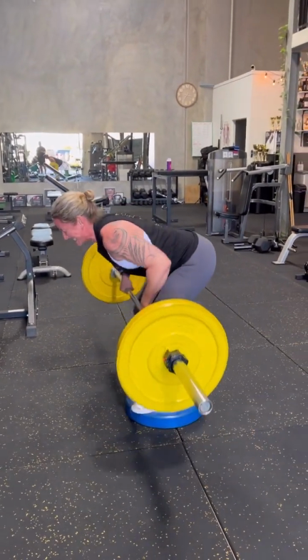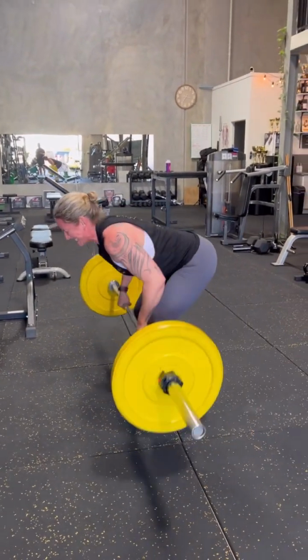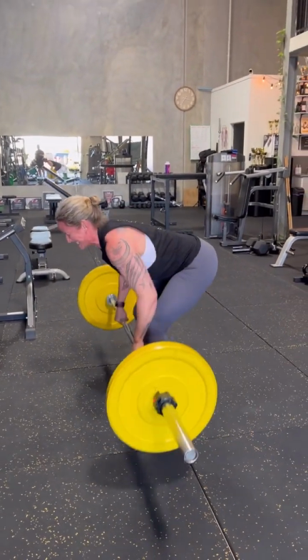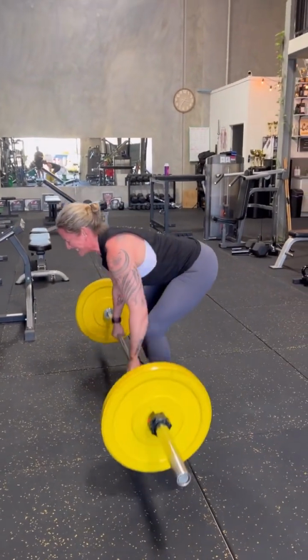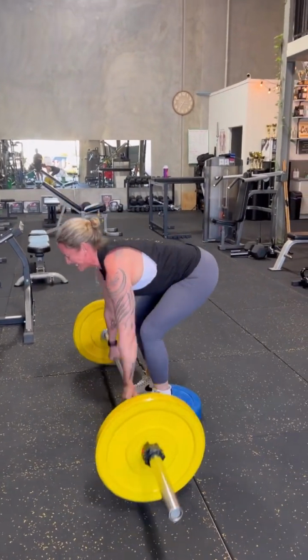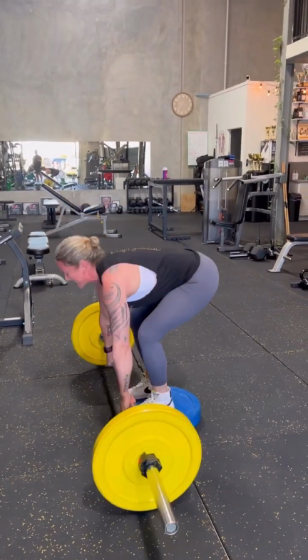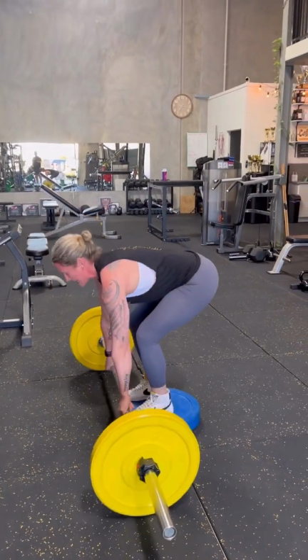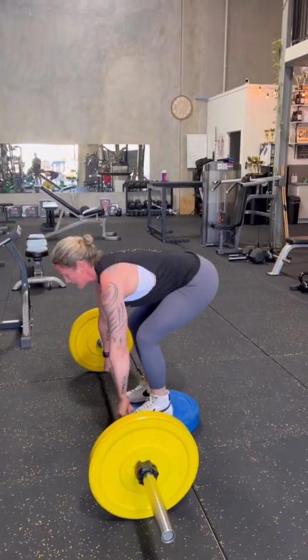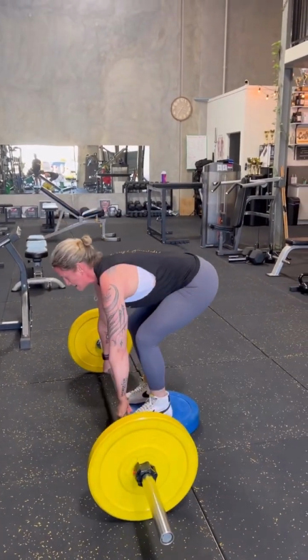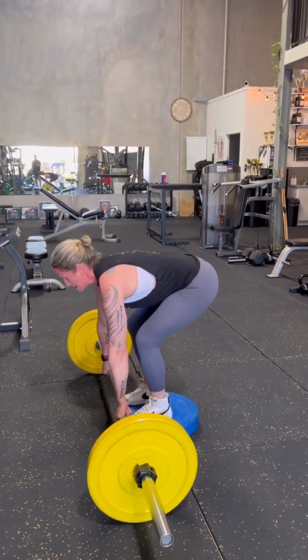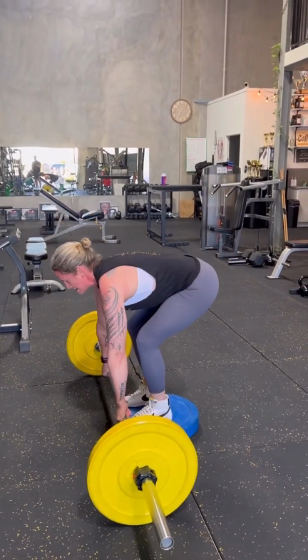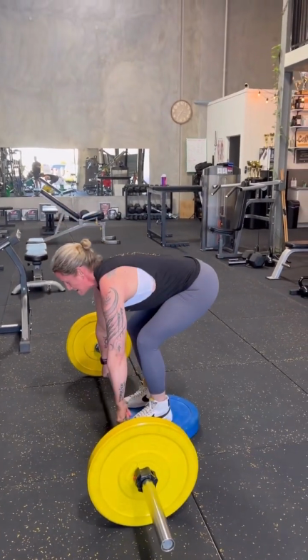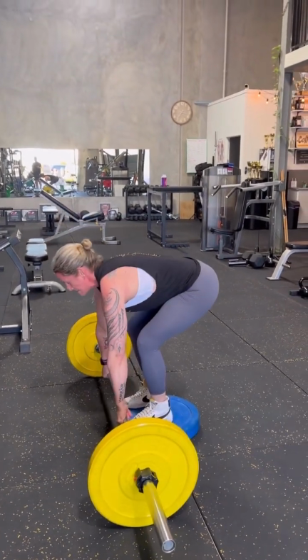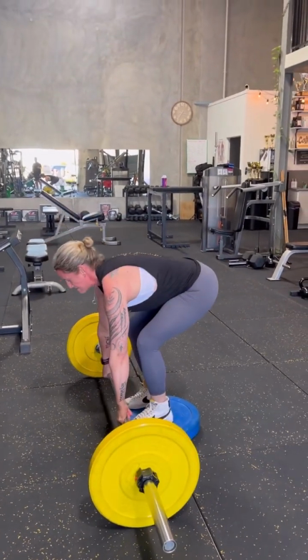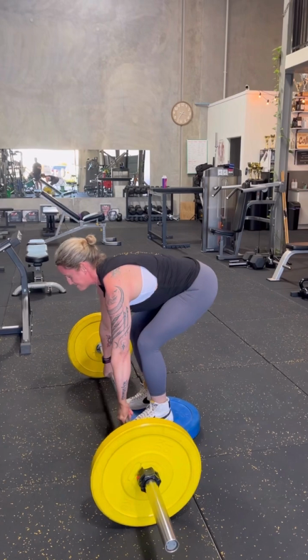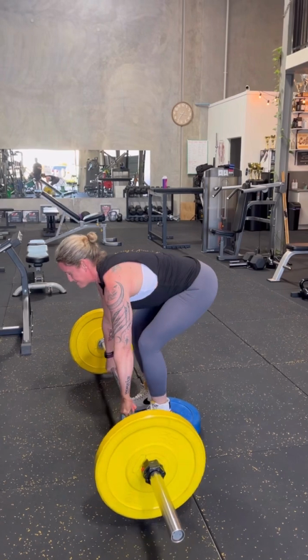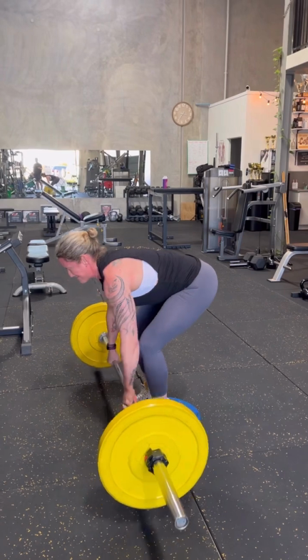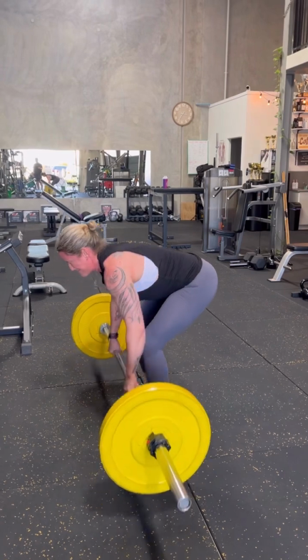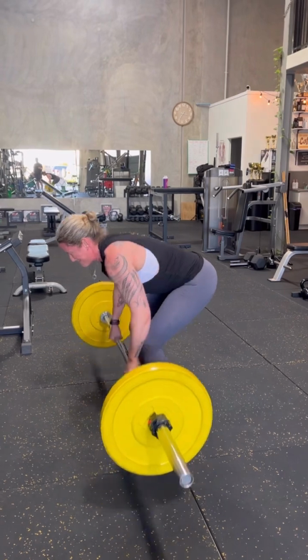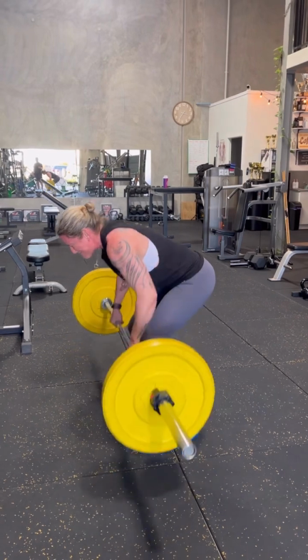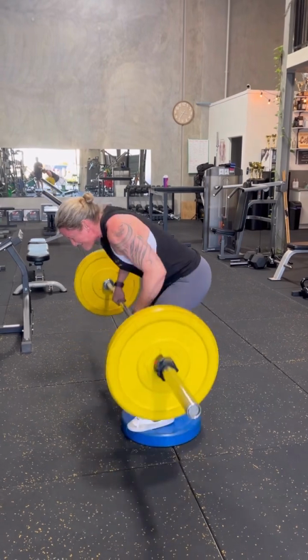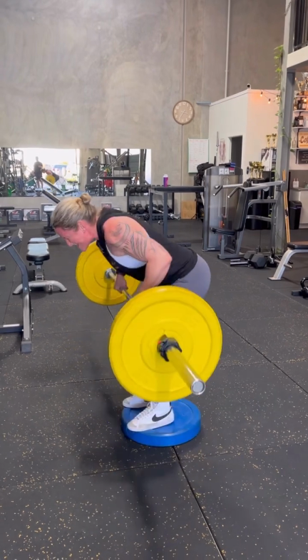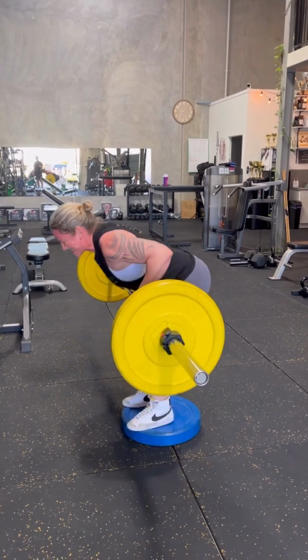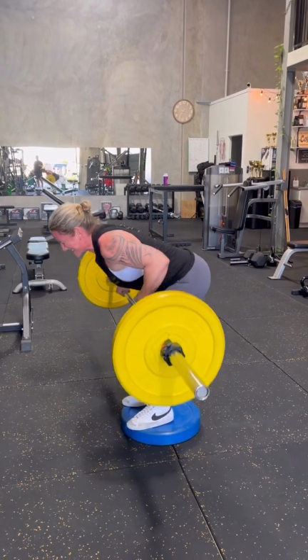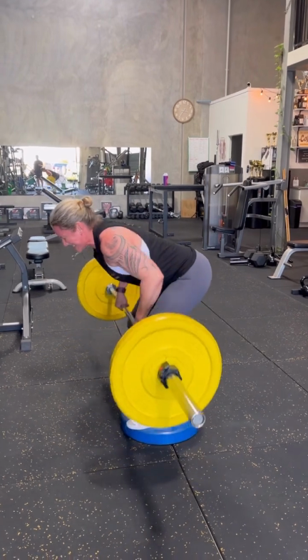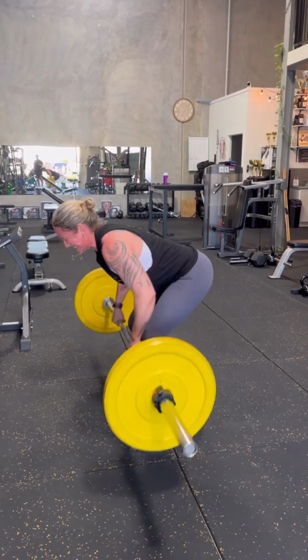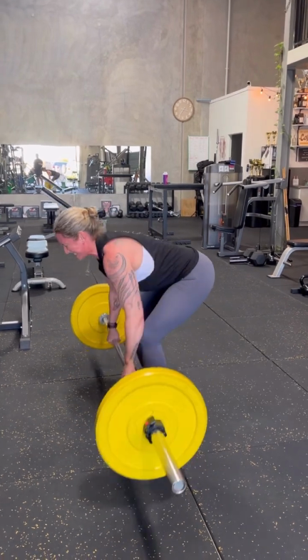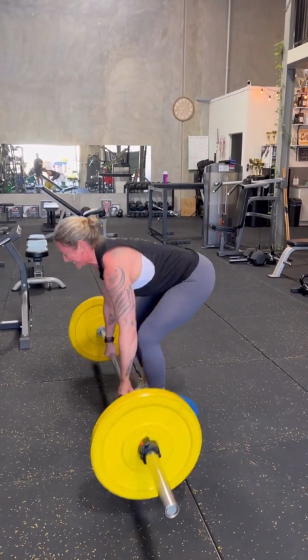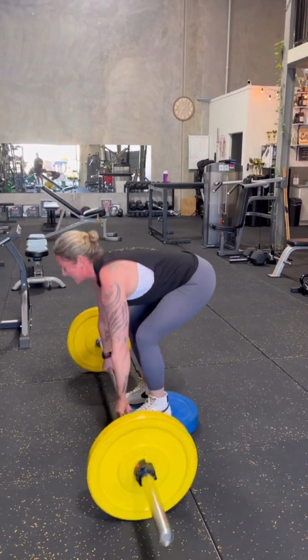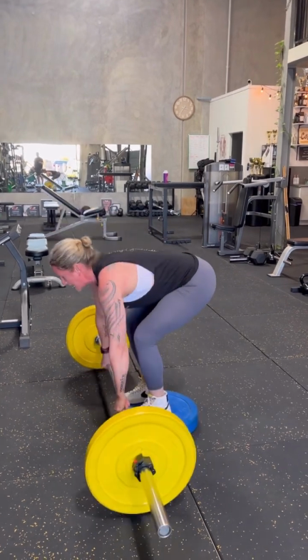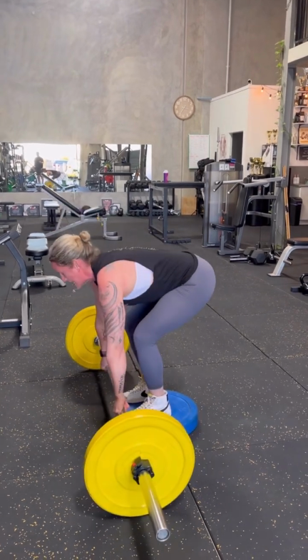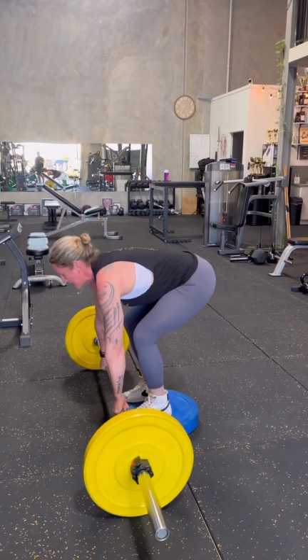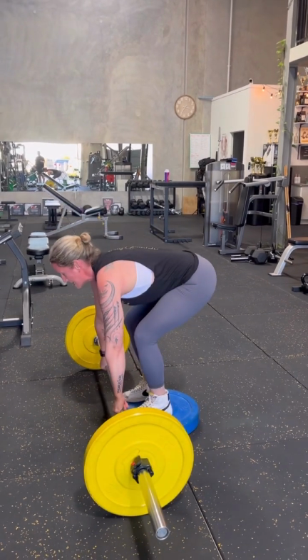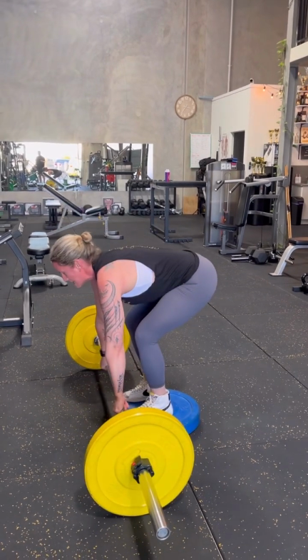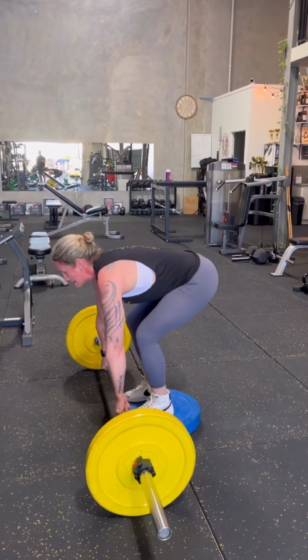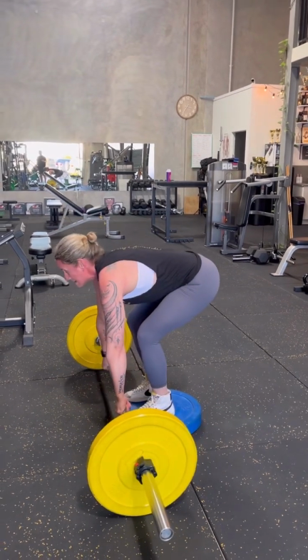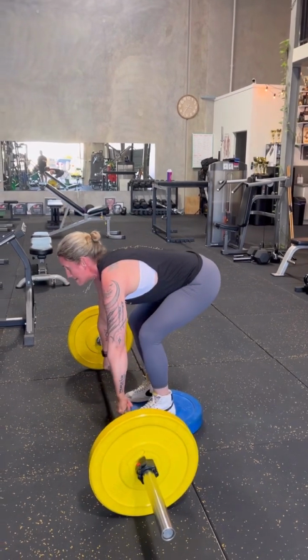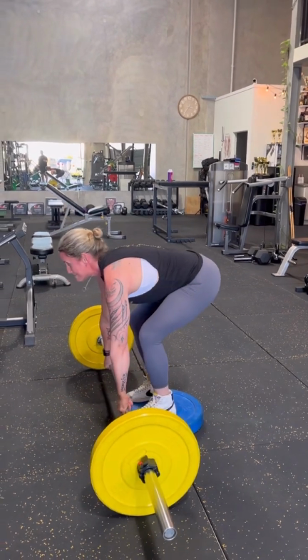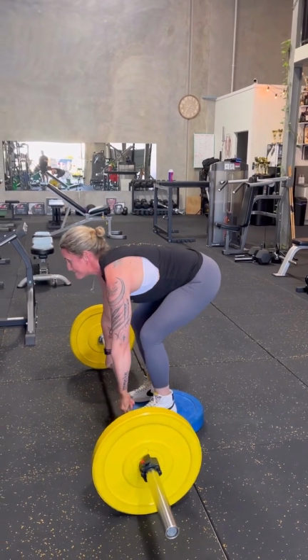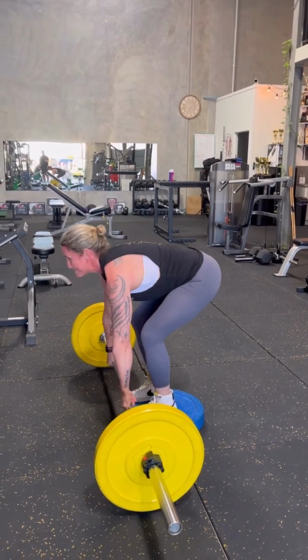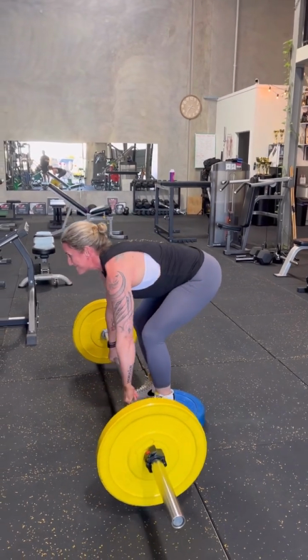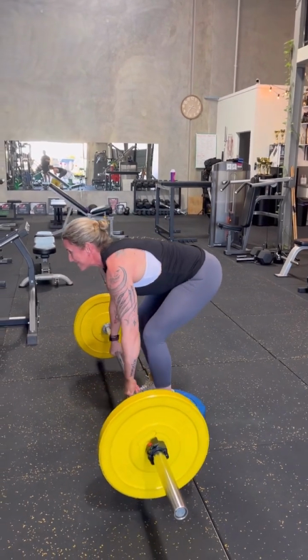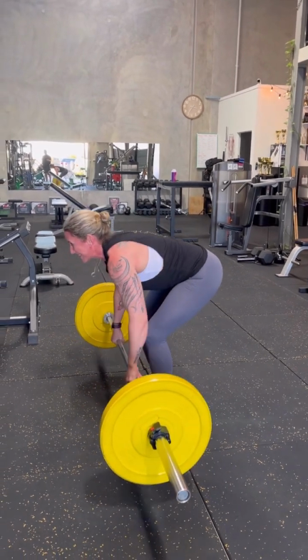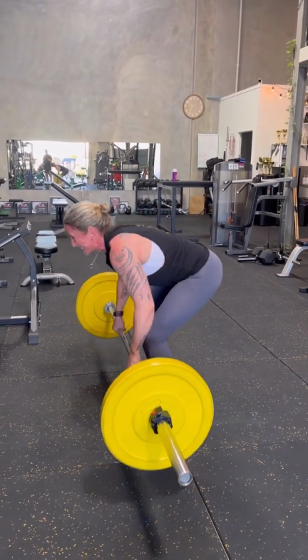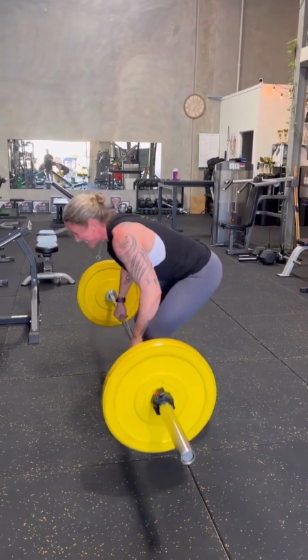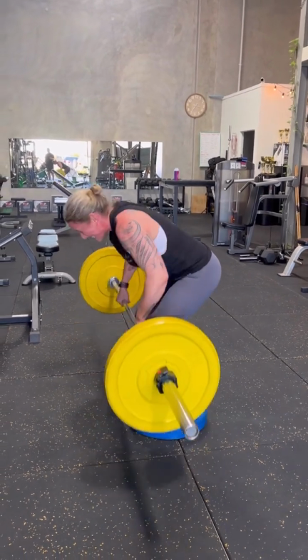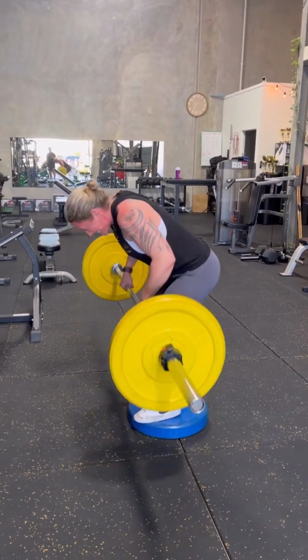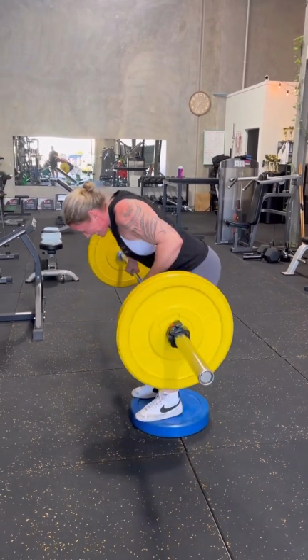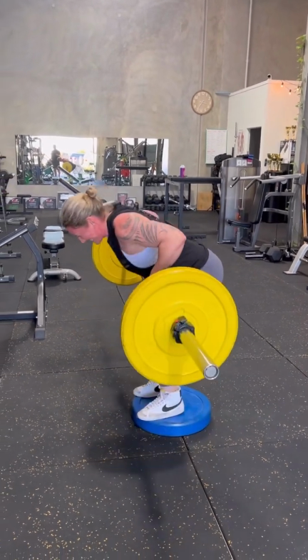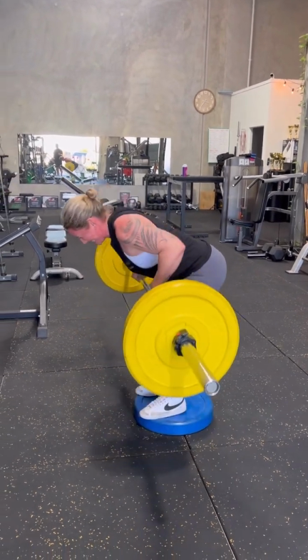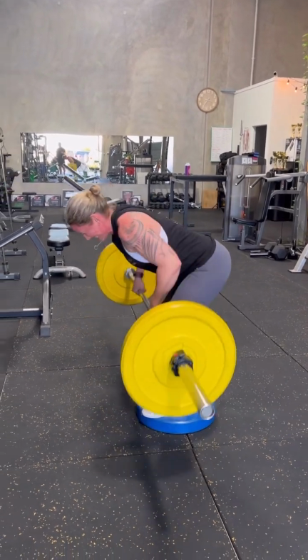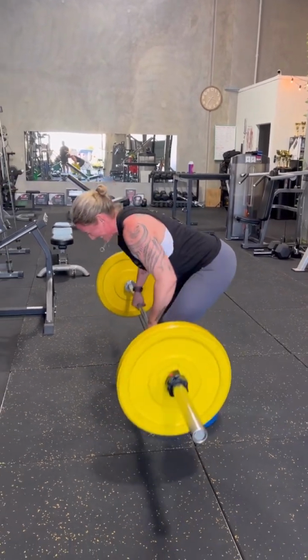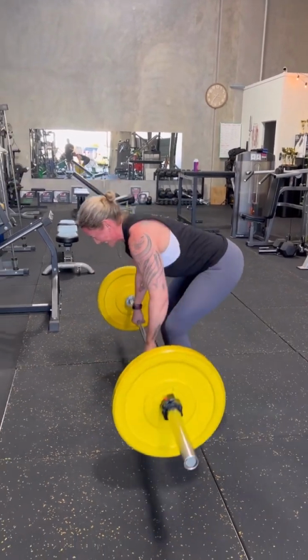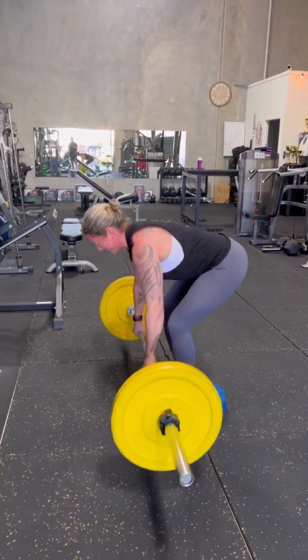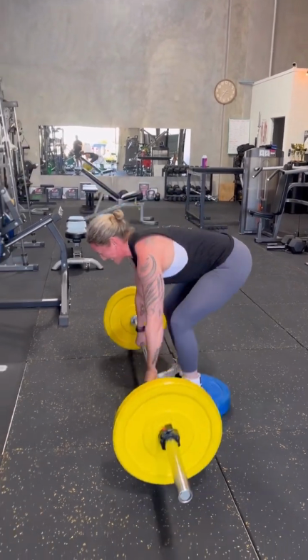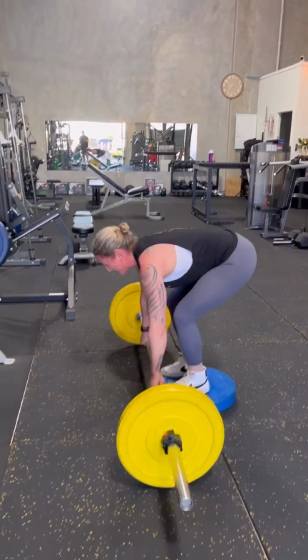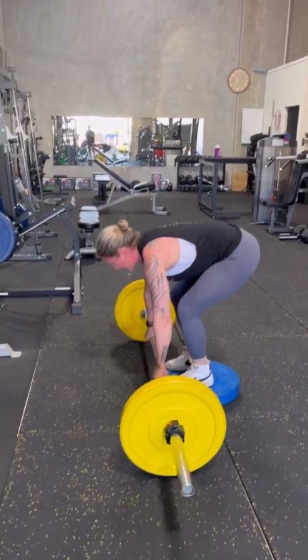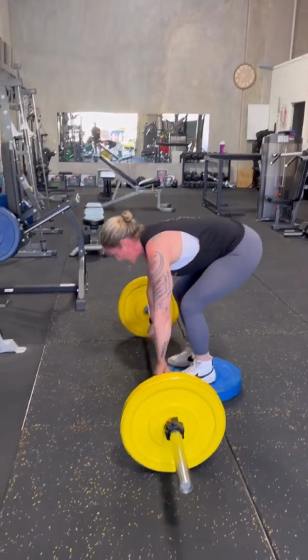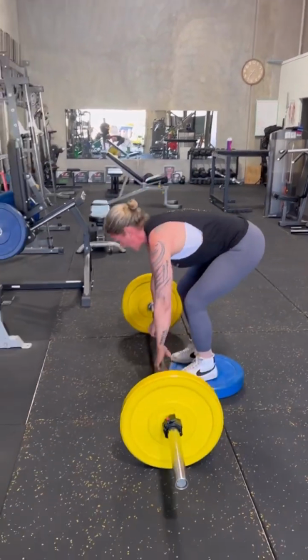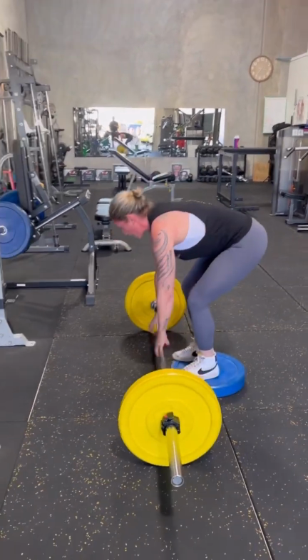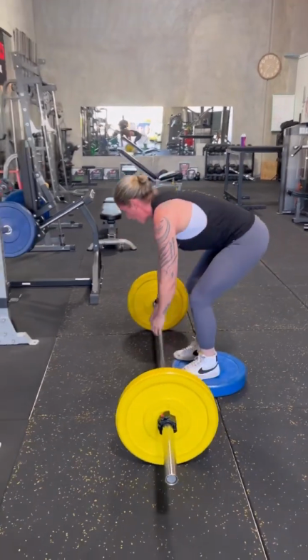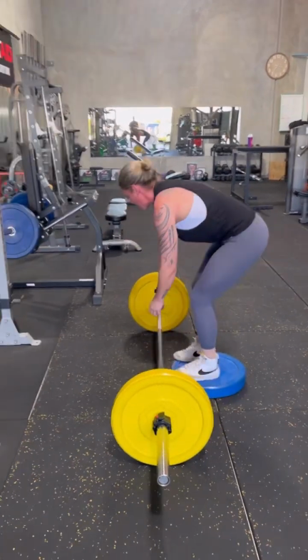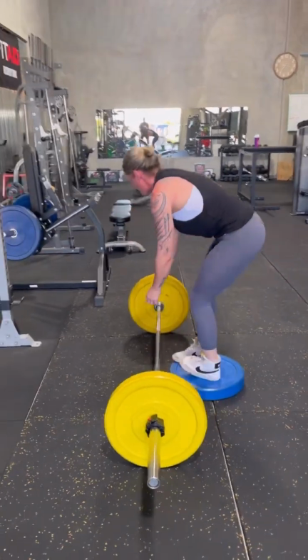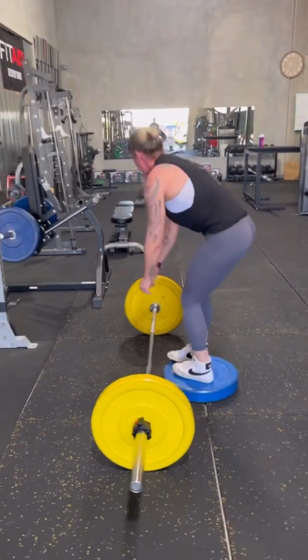Six, all right, you've got two, come on, you've got two. There's one, one more, drive up, there we go, good.